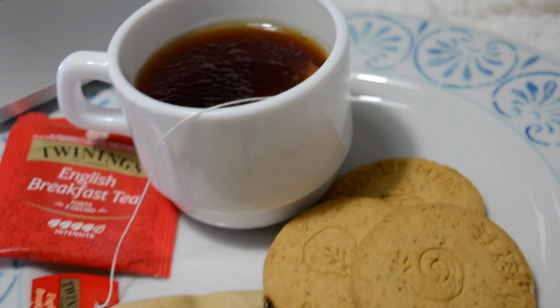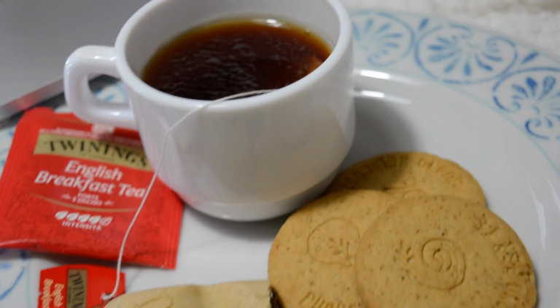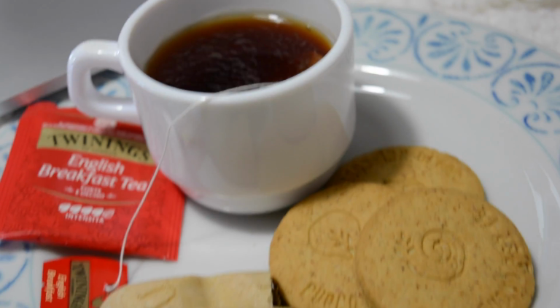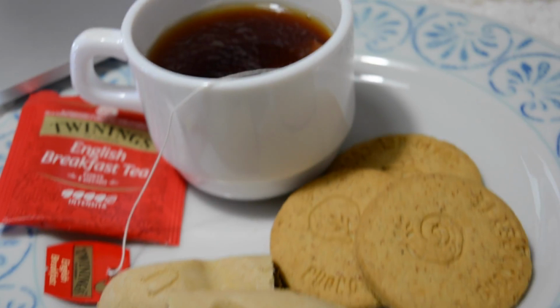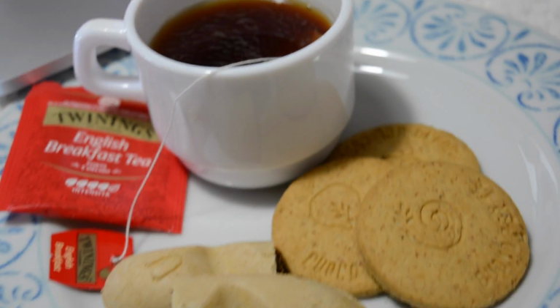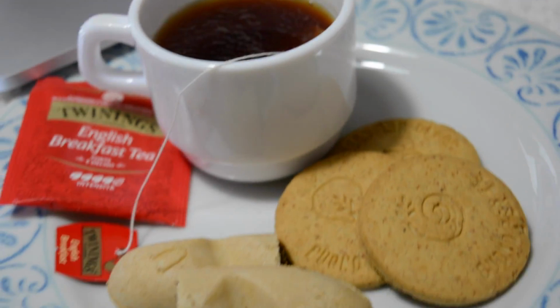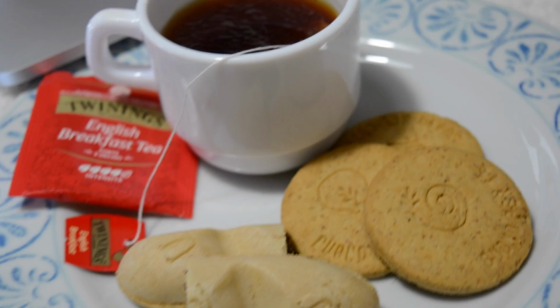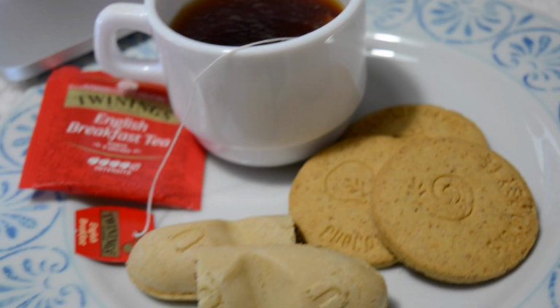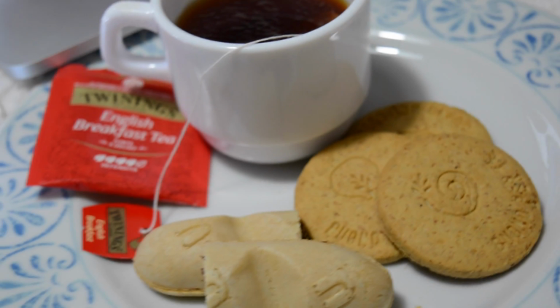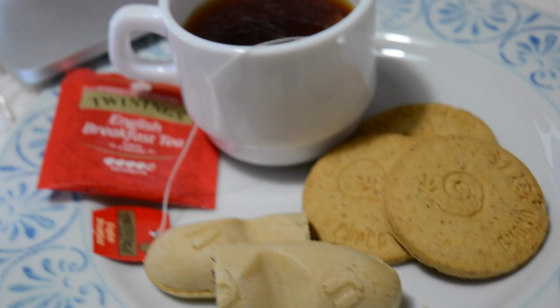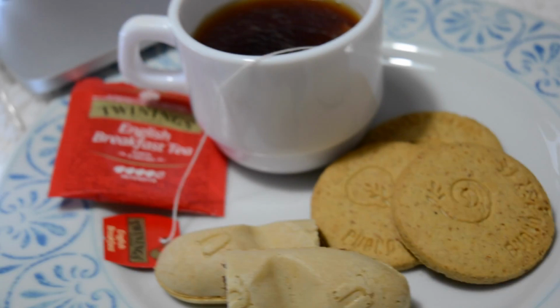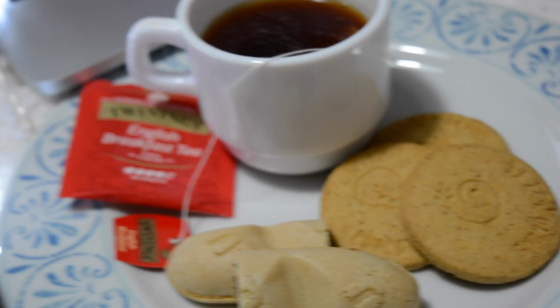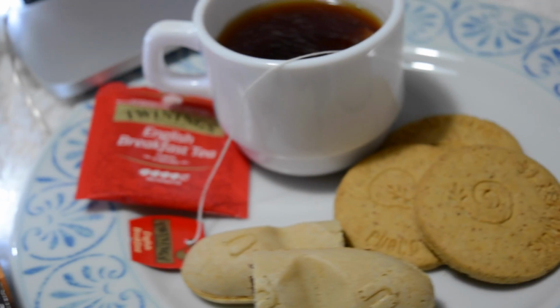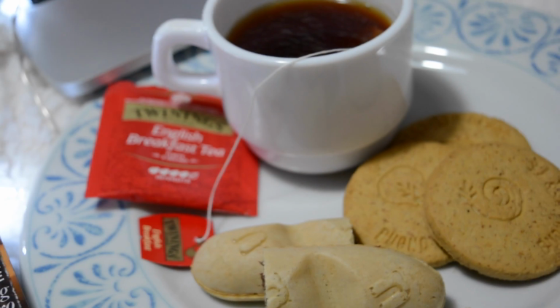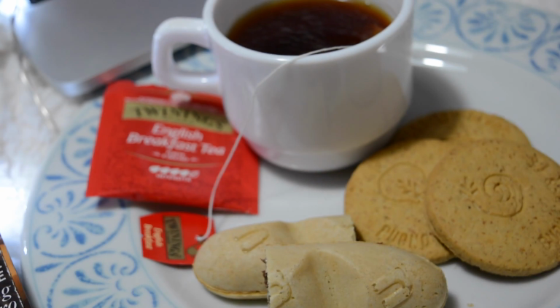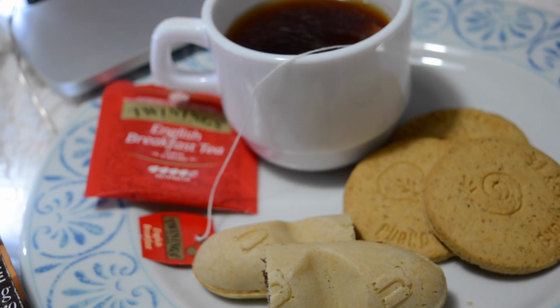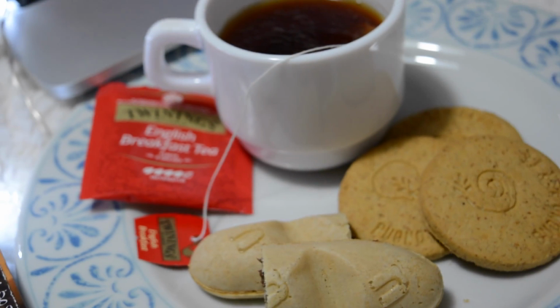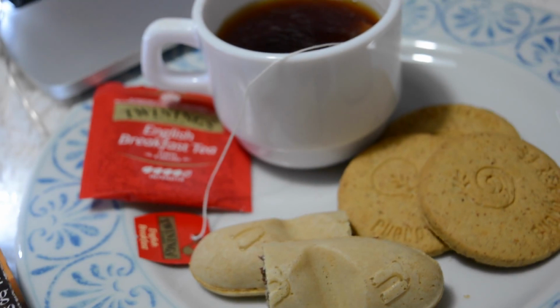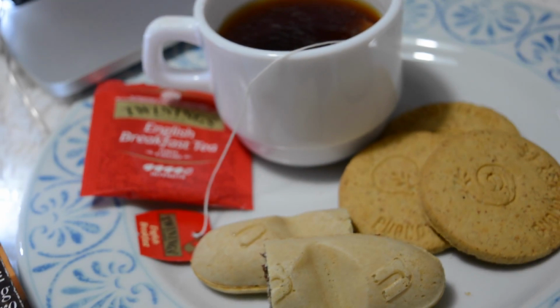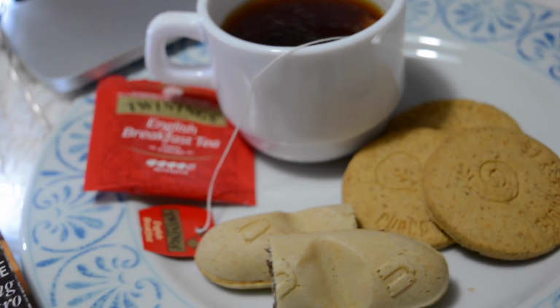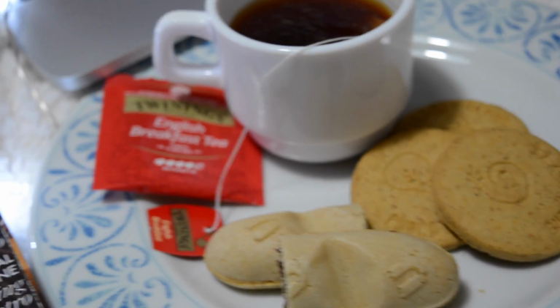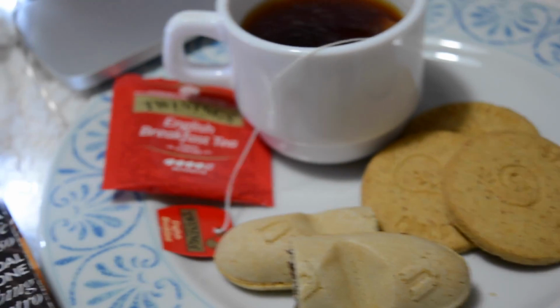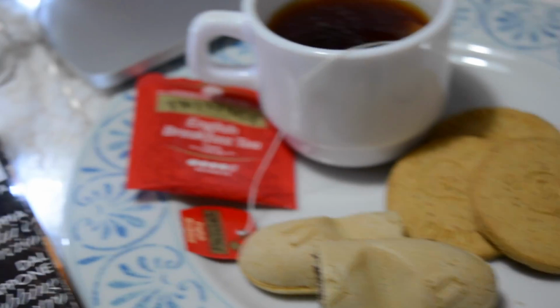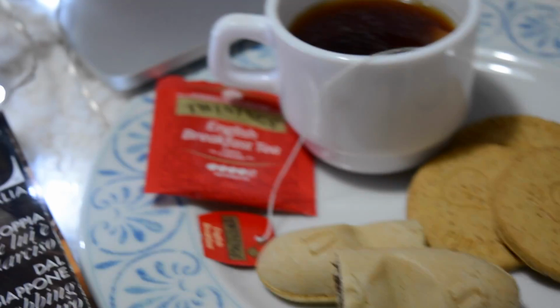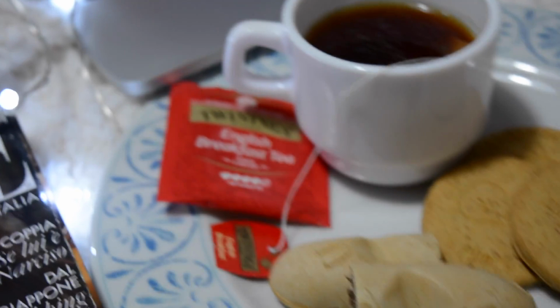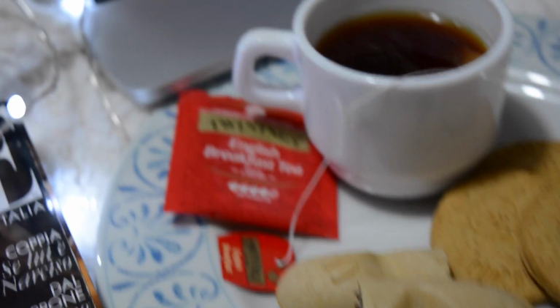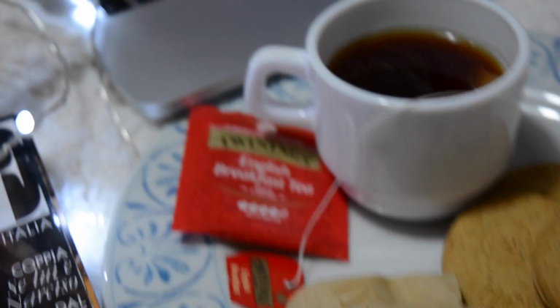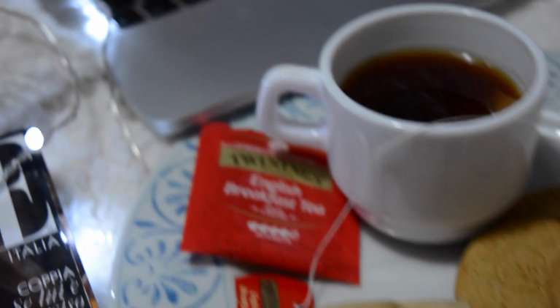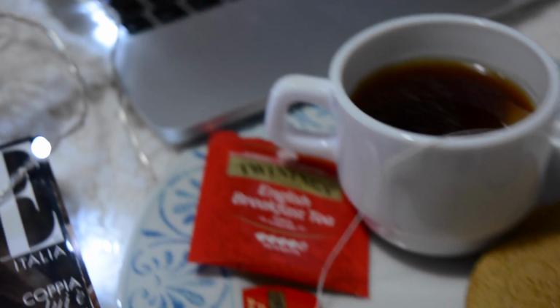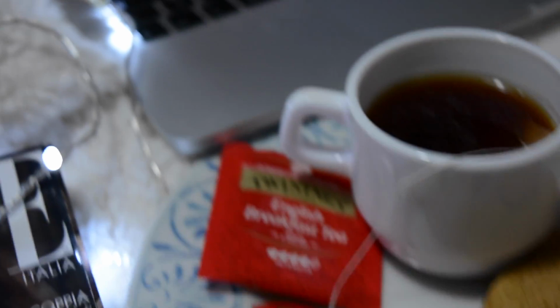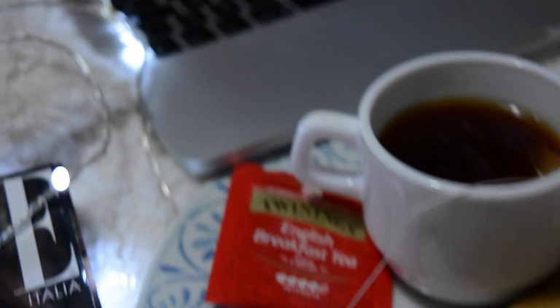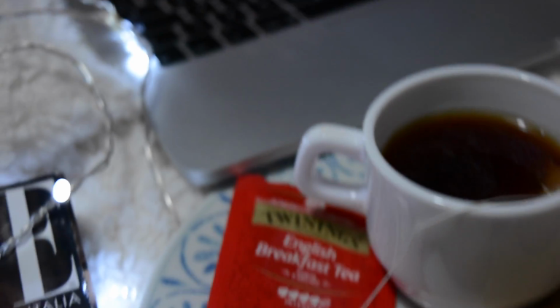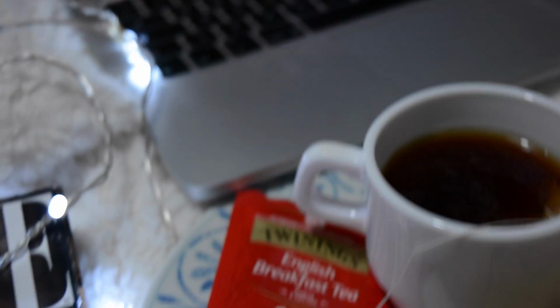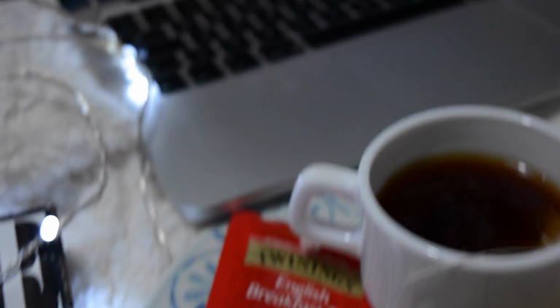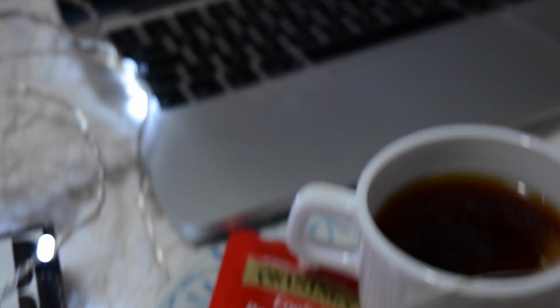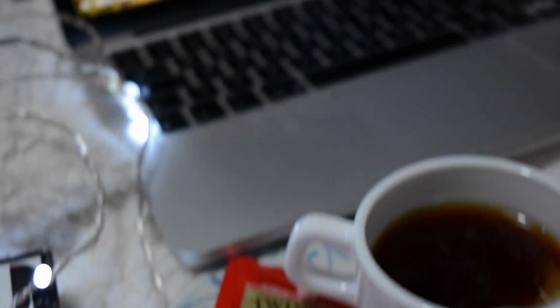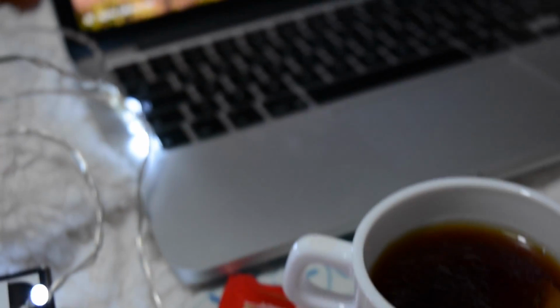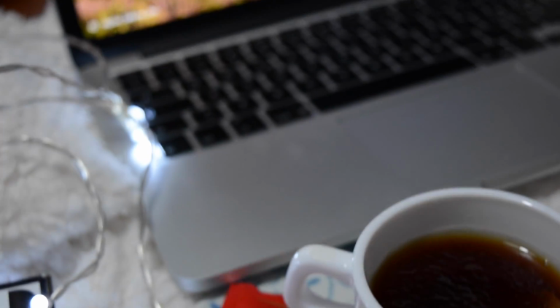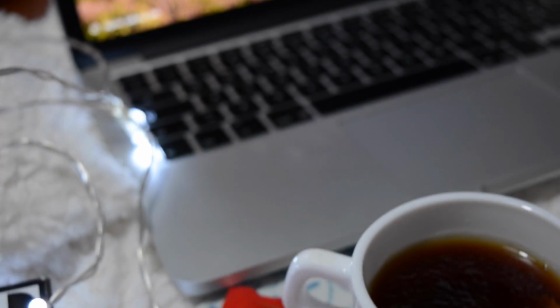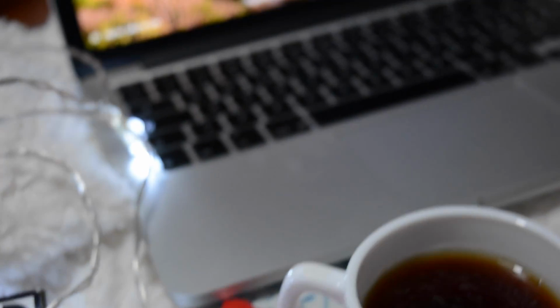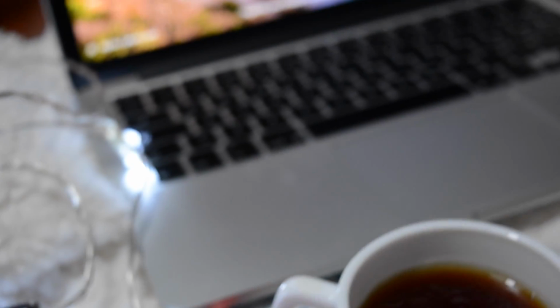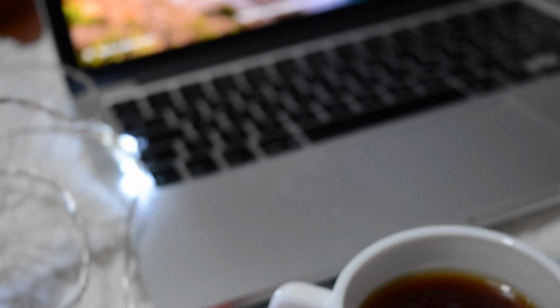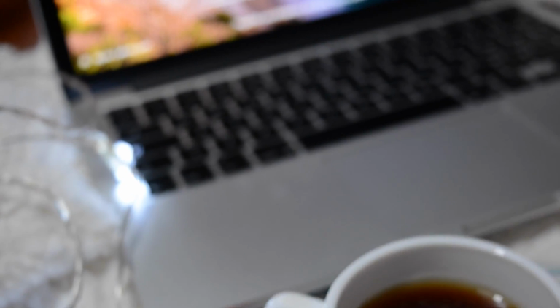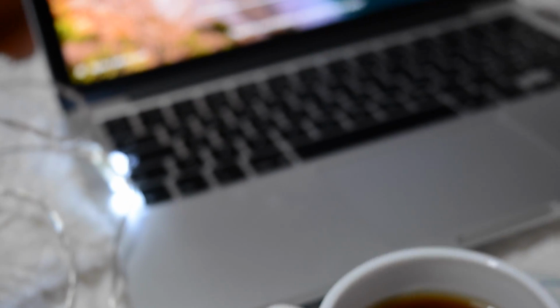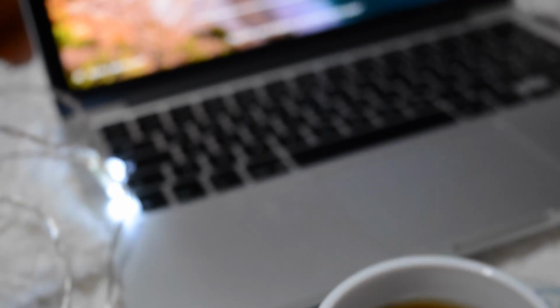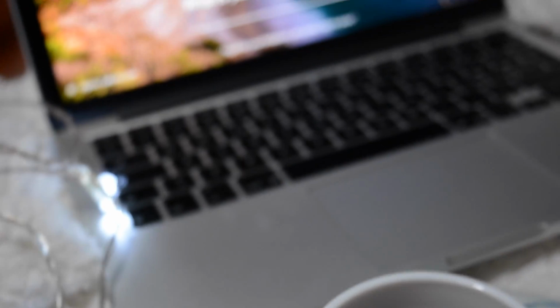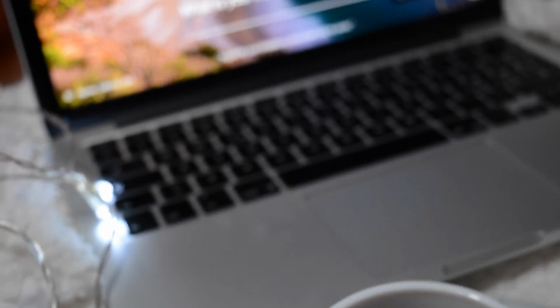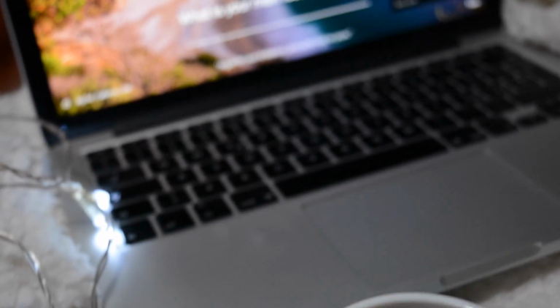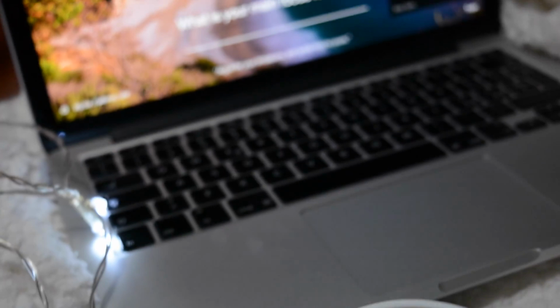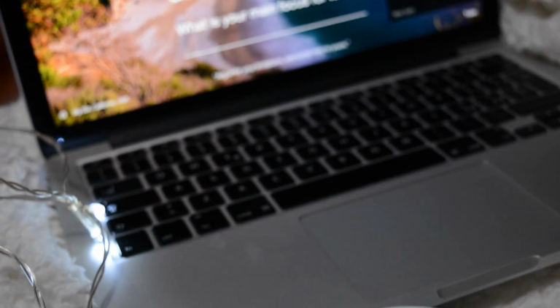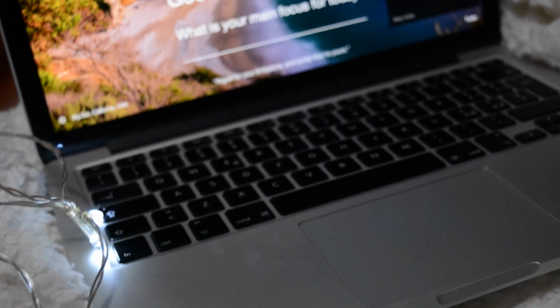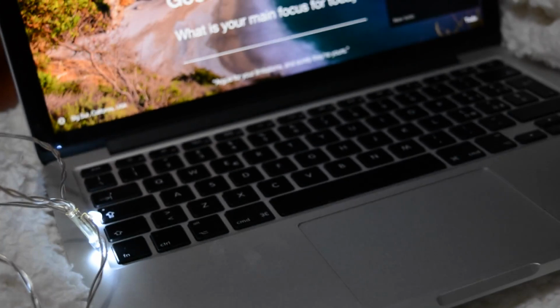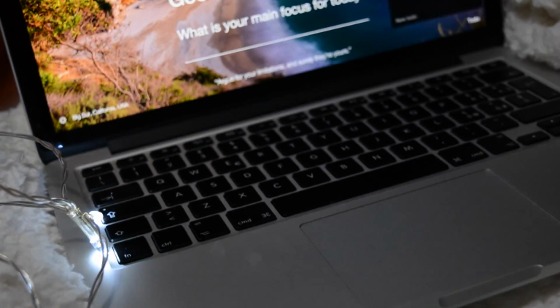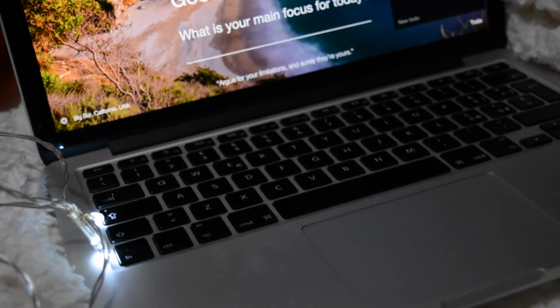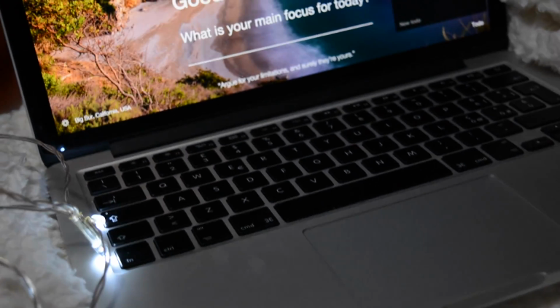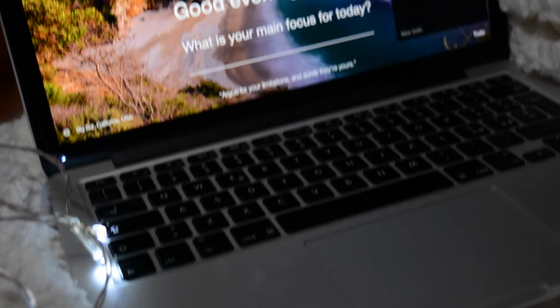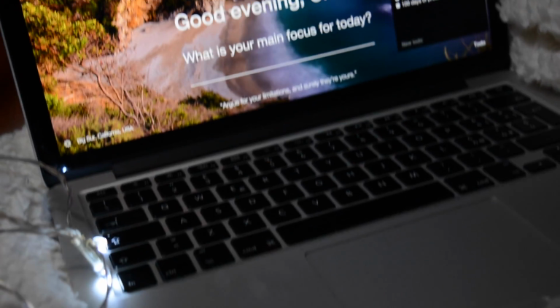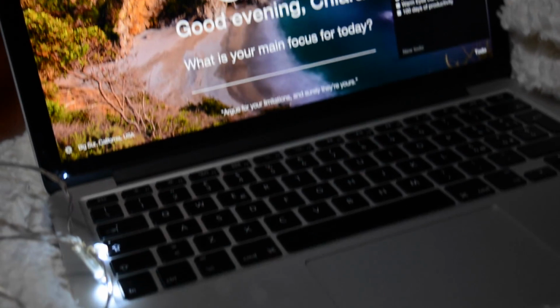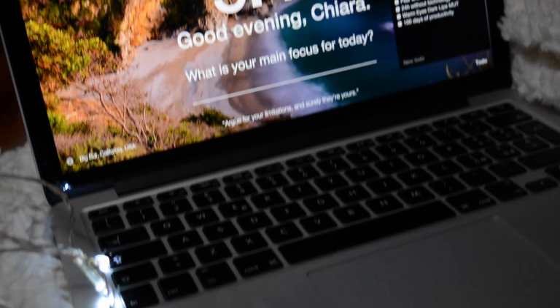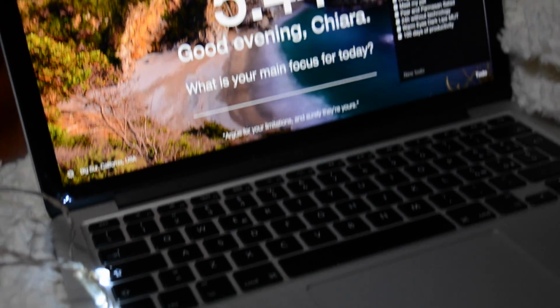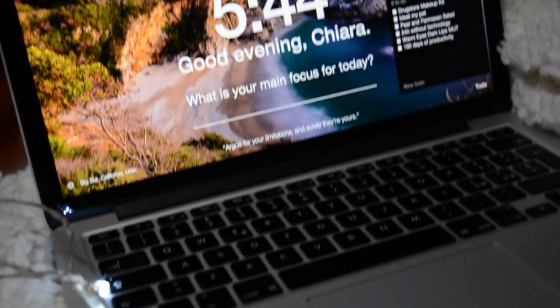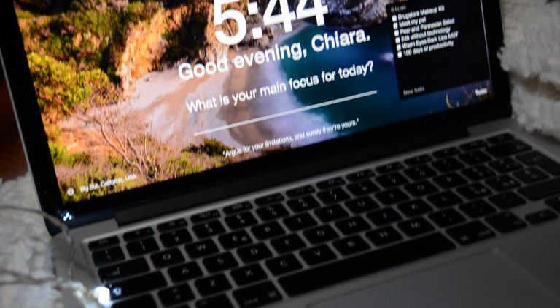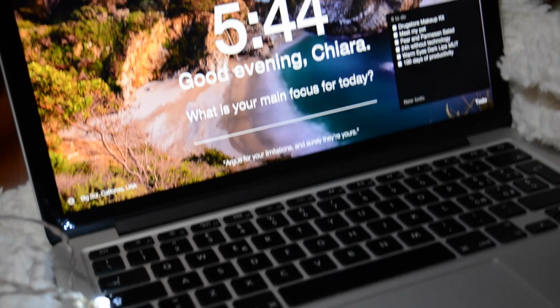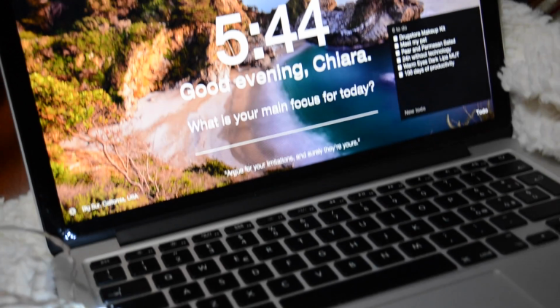Finally I will have a cup of tea with some biscuits, a fashion magazine, and some laptop time to end my night.